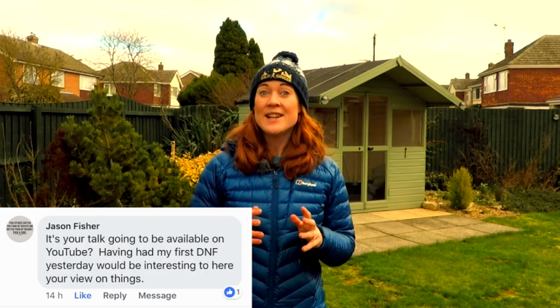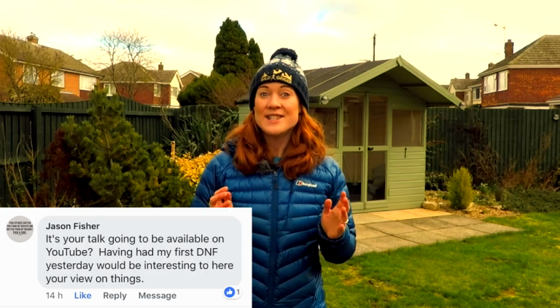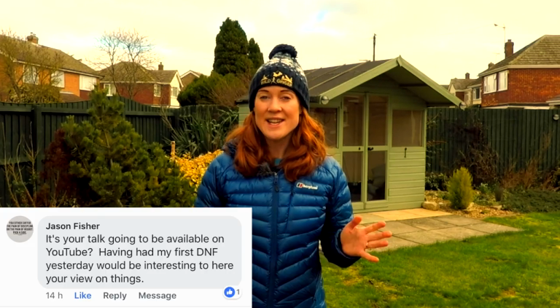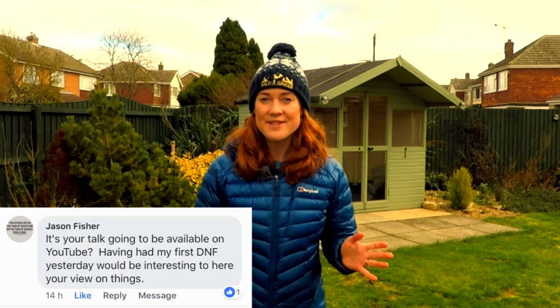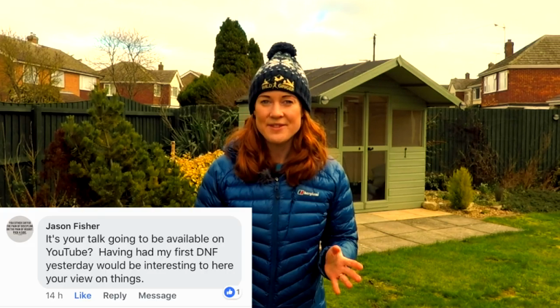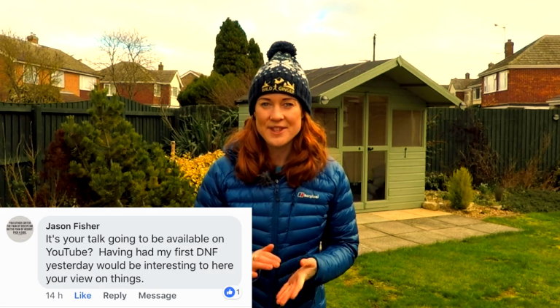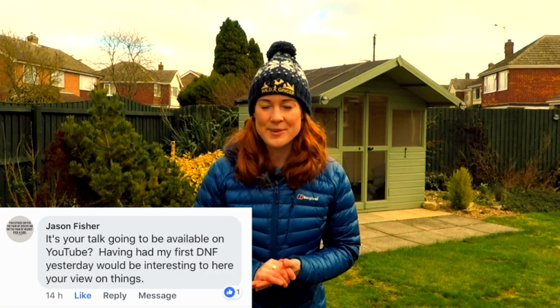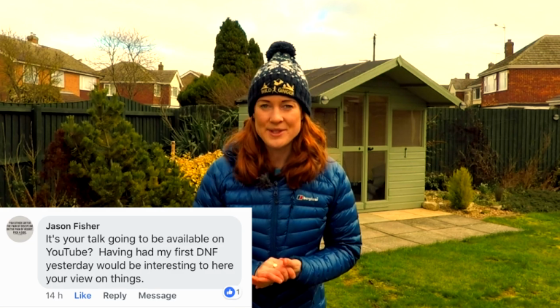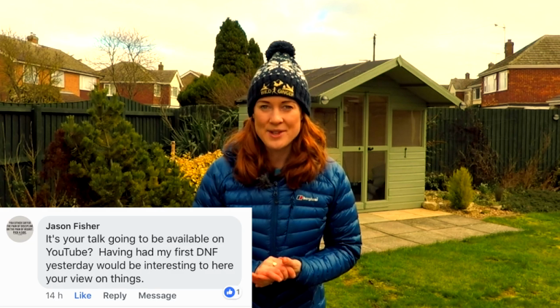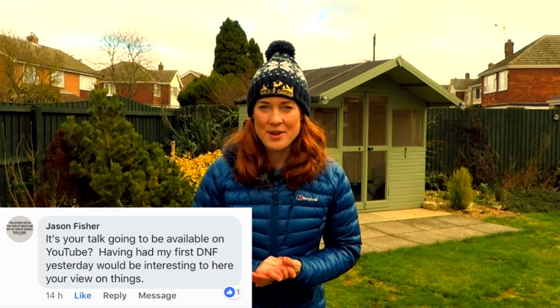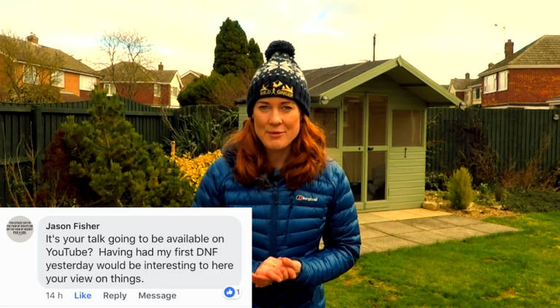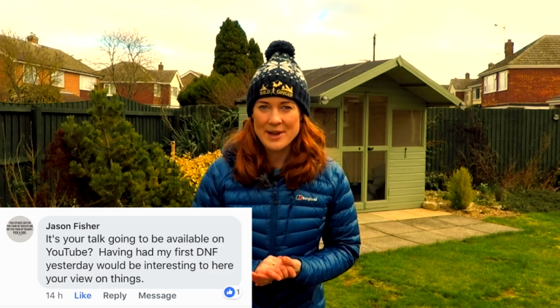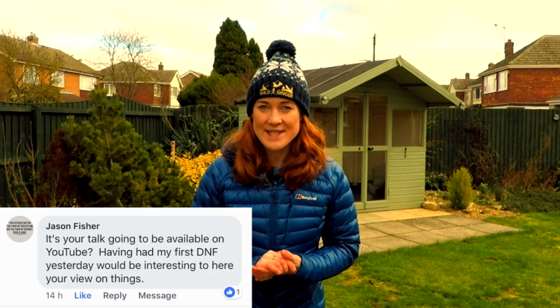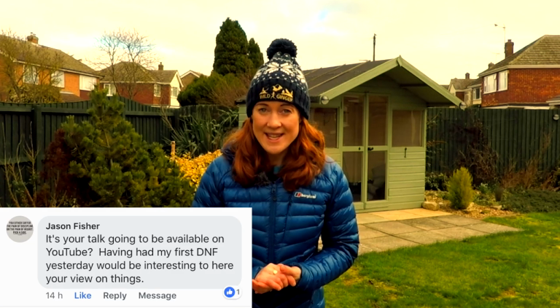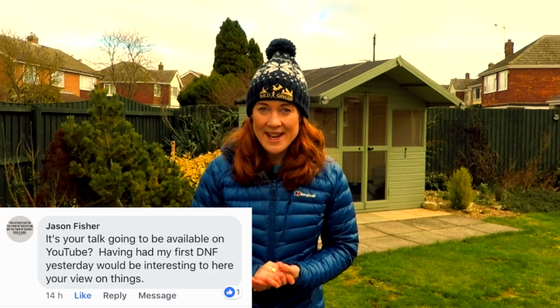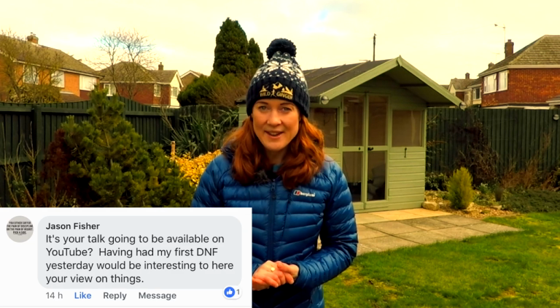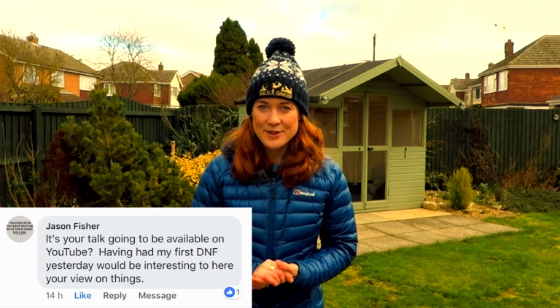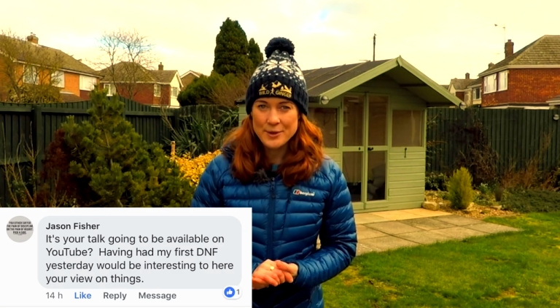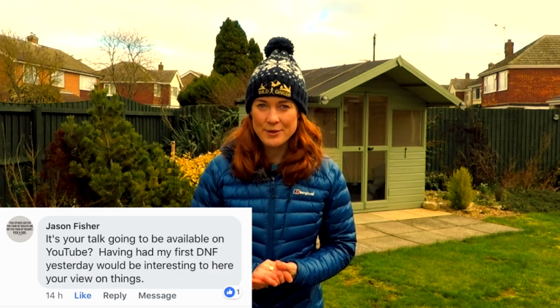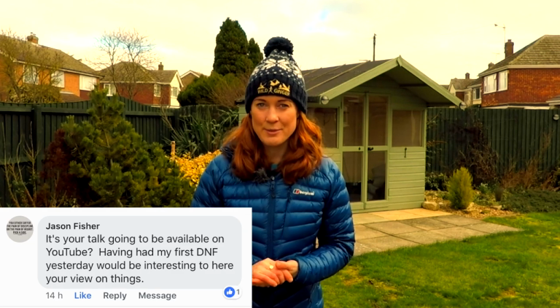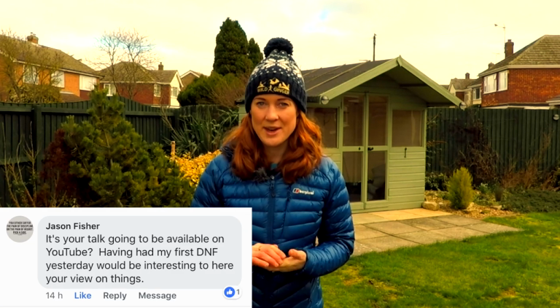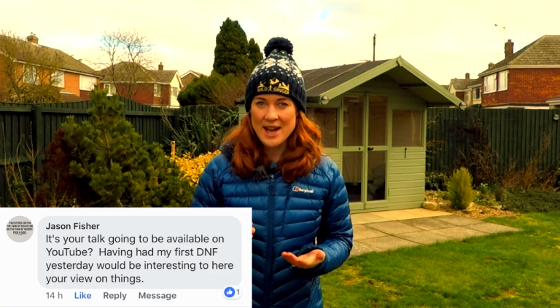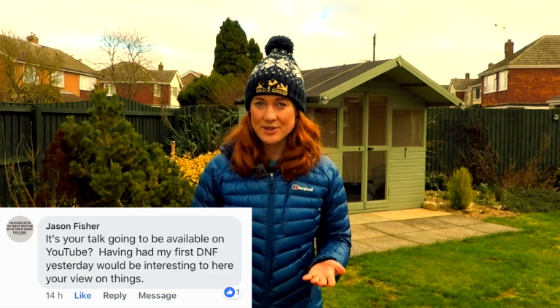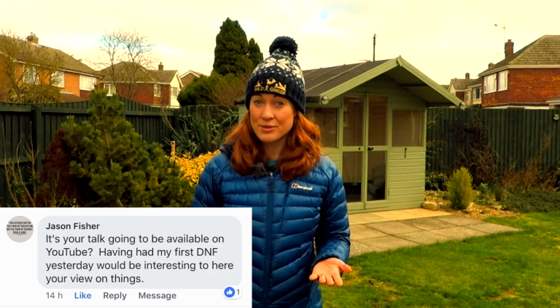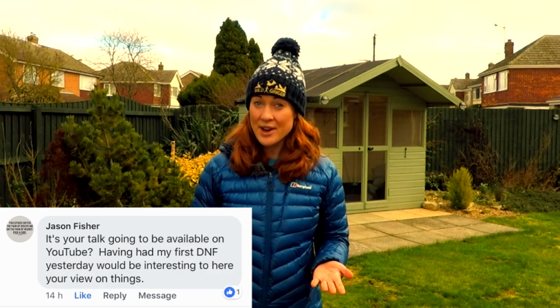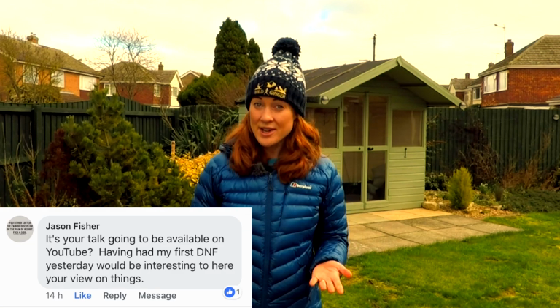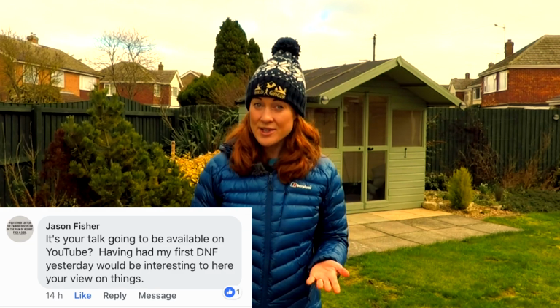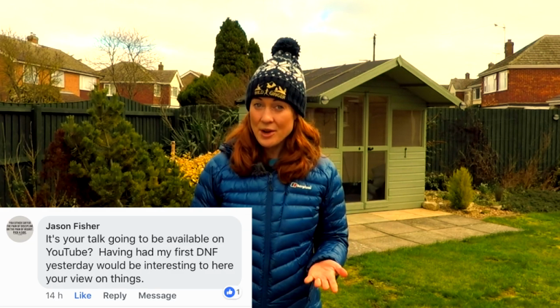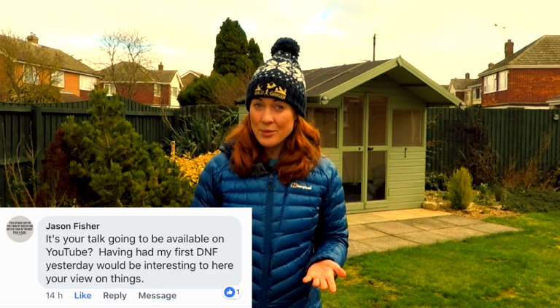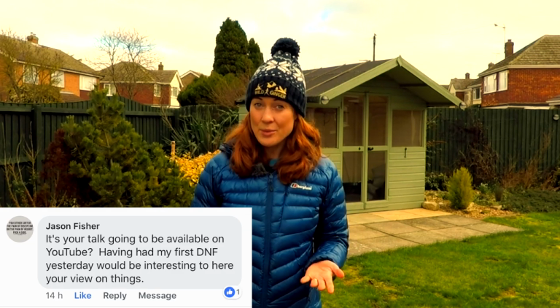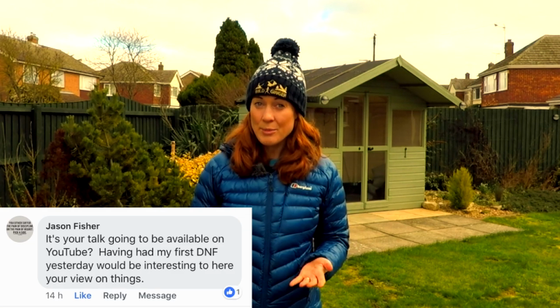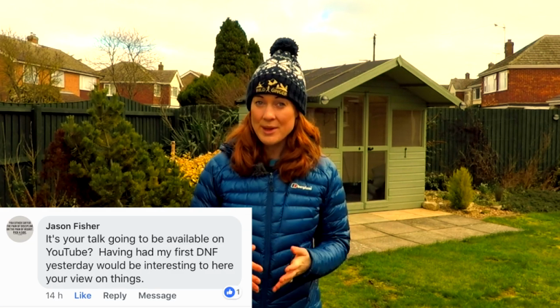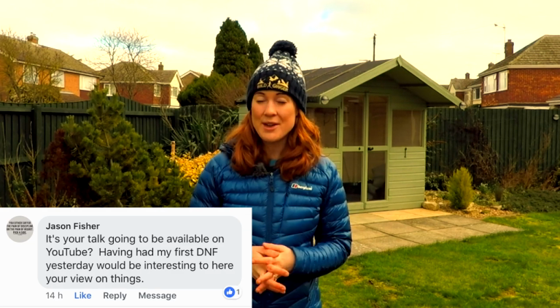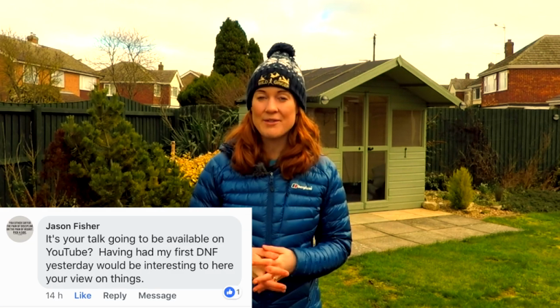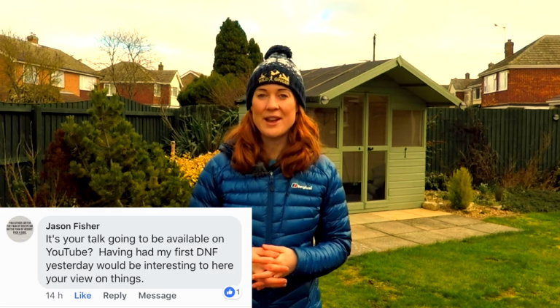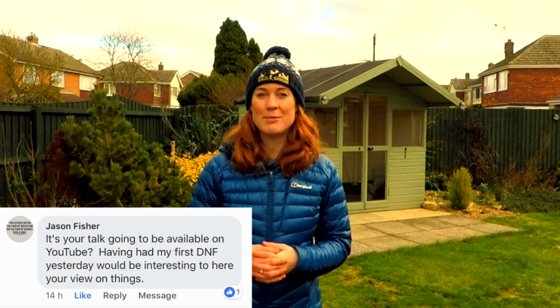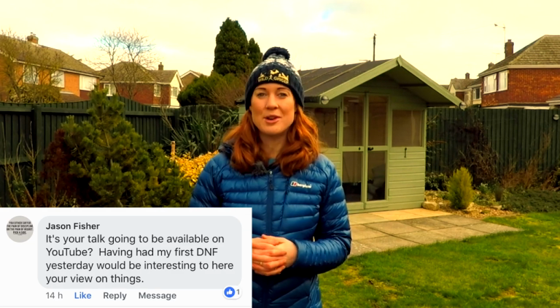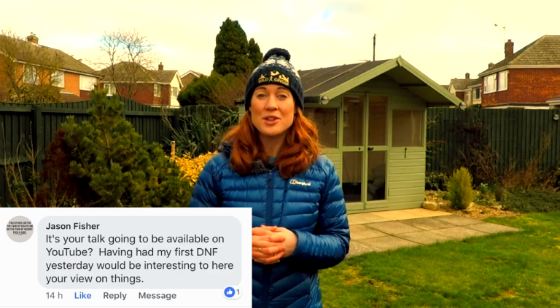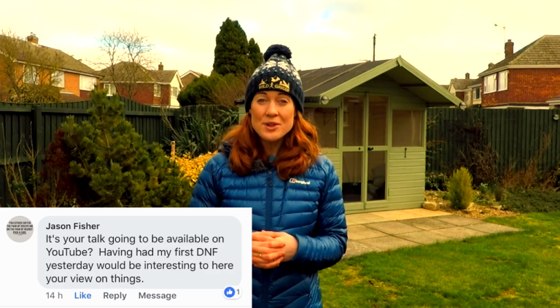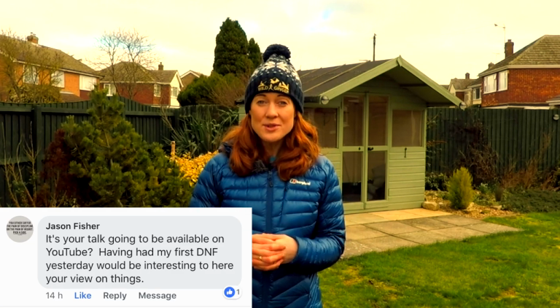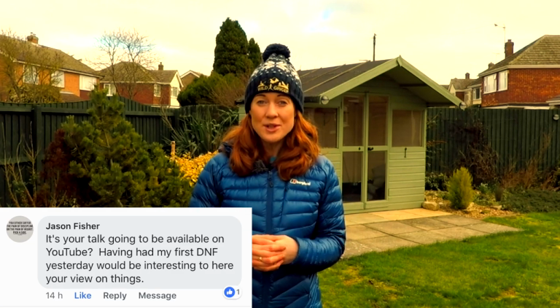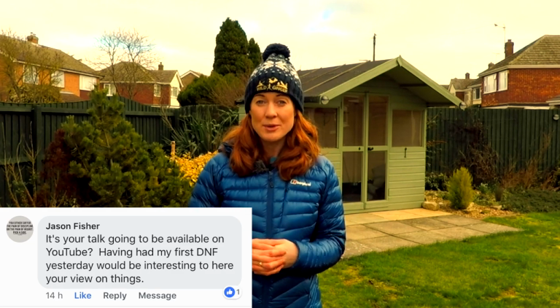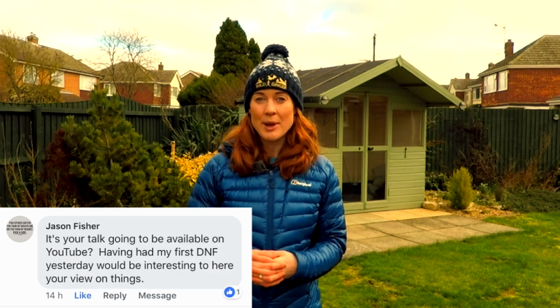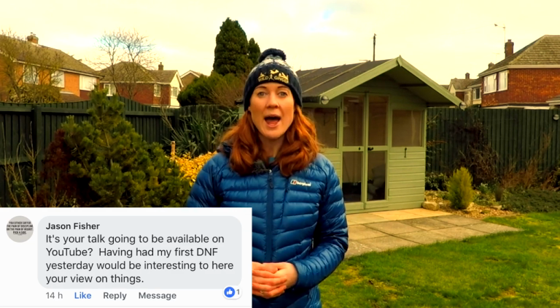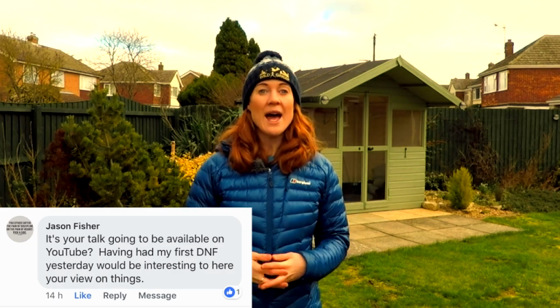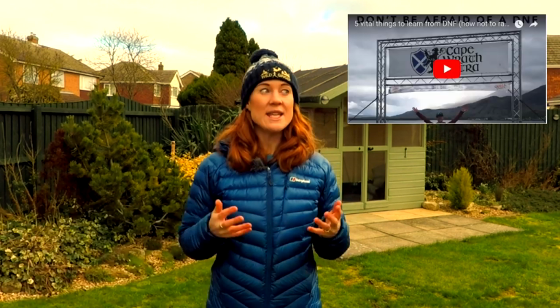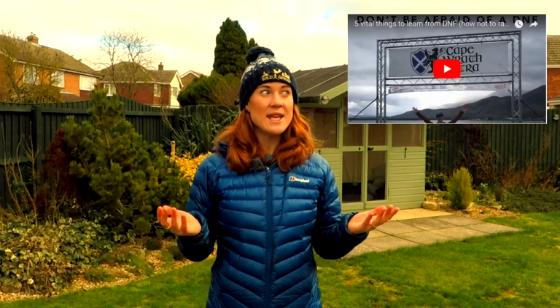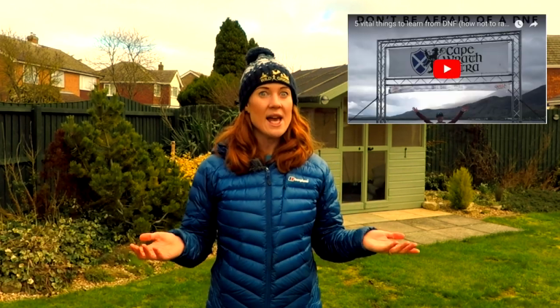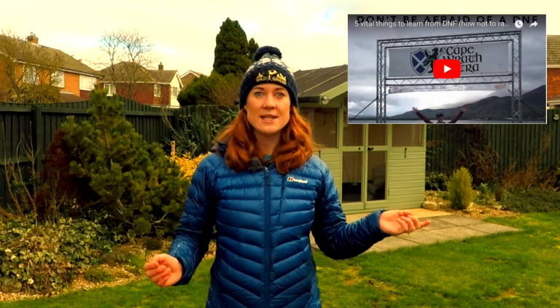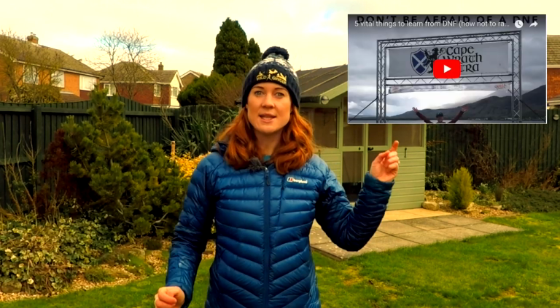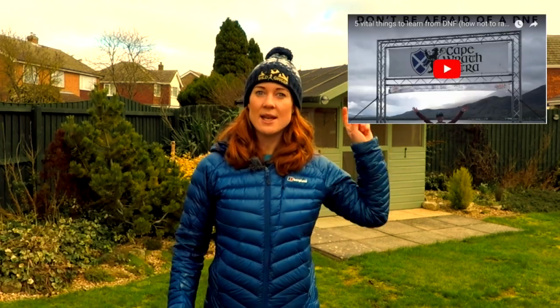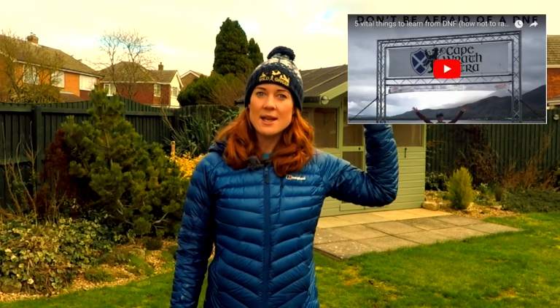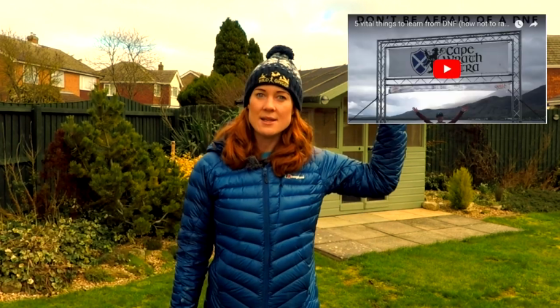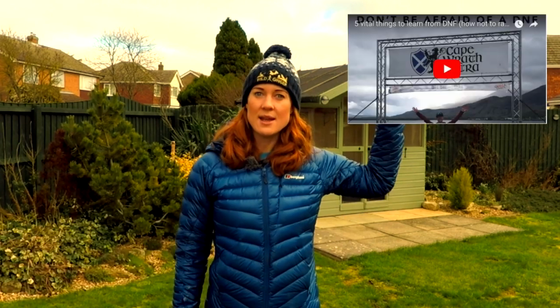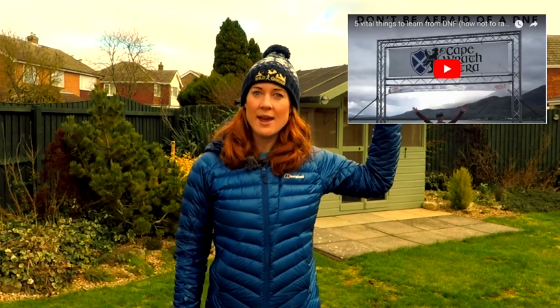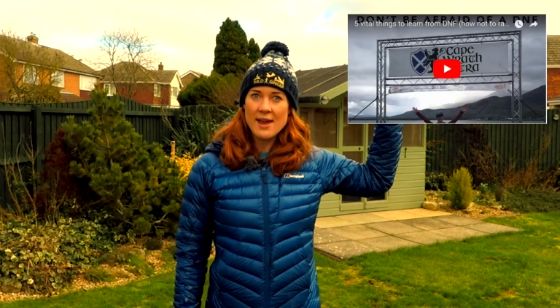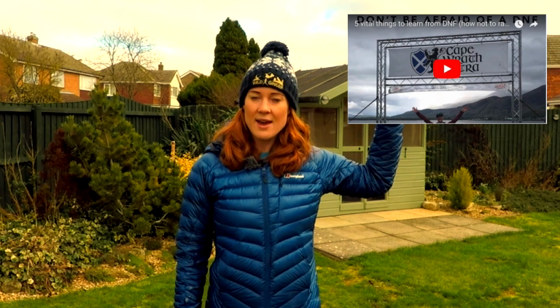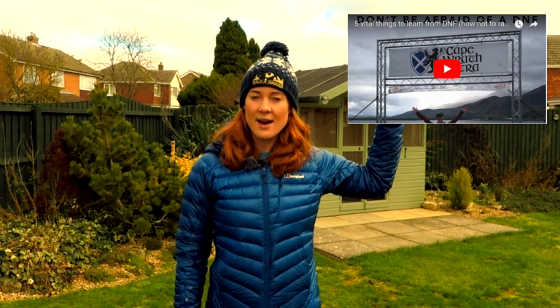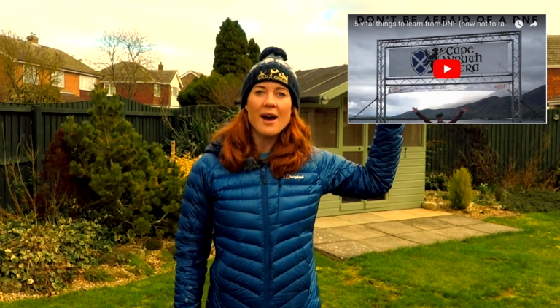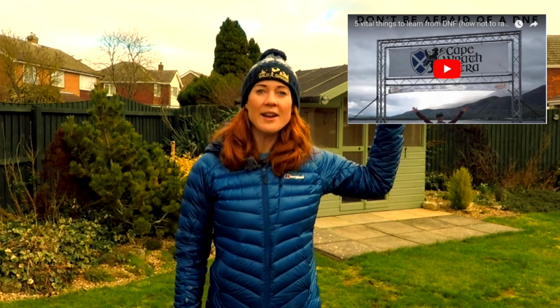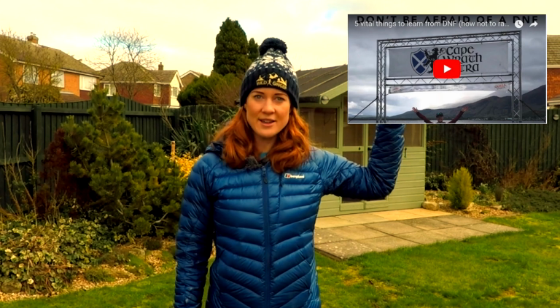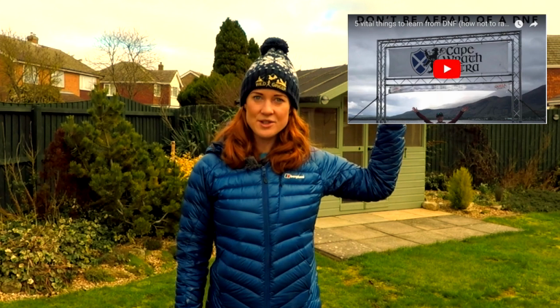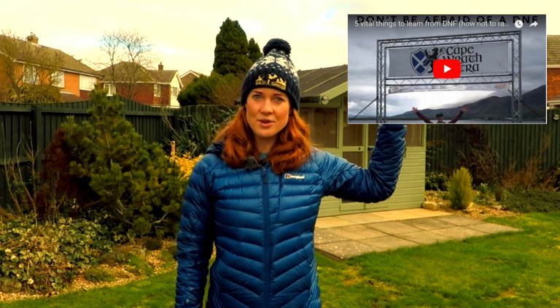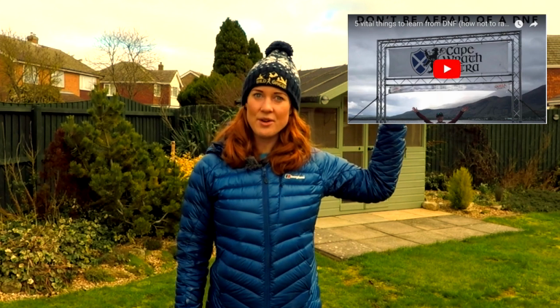Jason Fisher wants to know if my DNF talk from the National Running Show will be available on YouTube. Yes, it is — here. Enjoy.